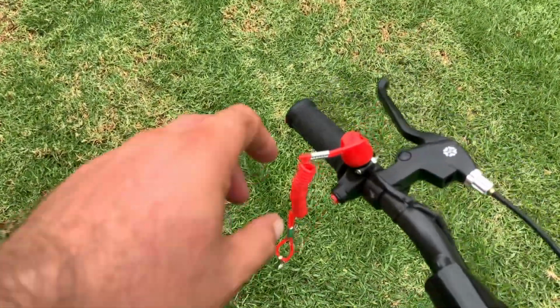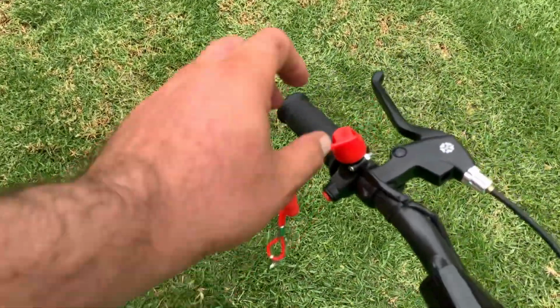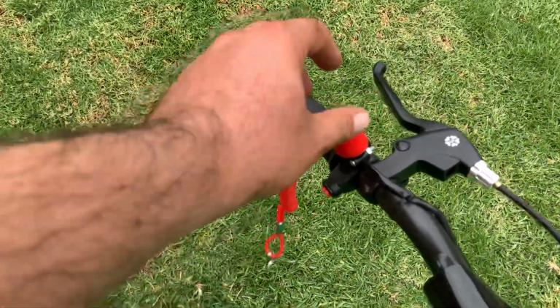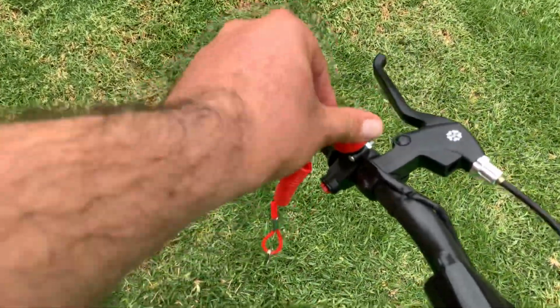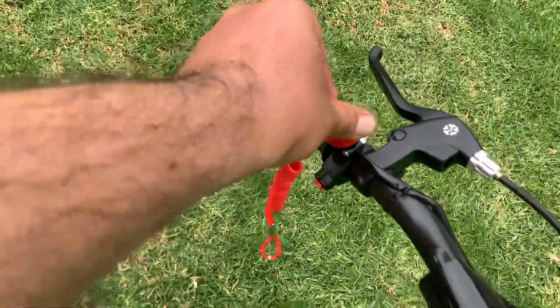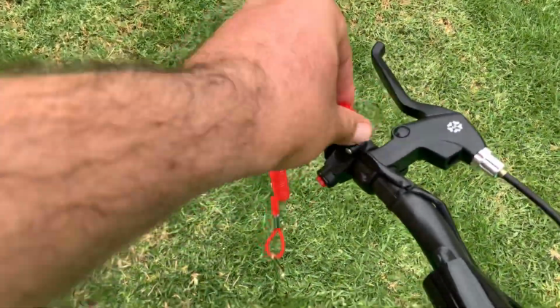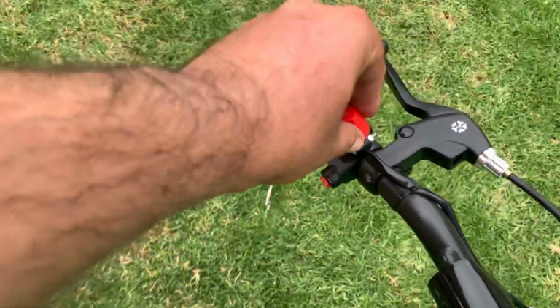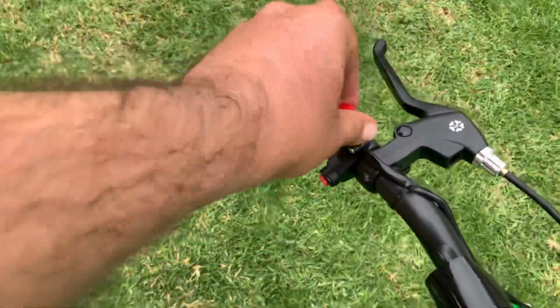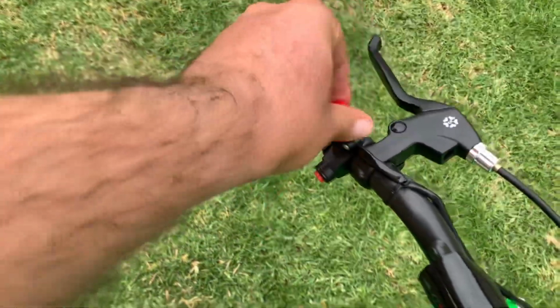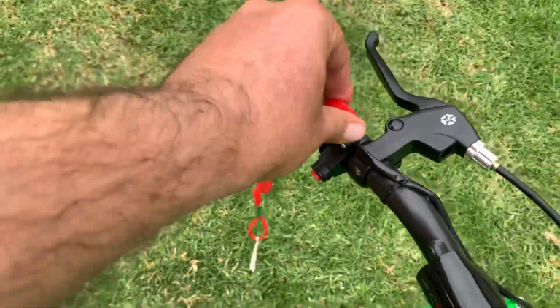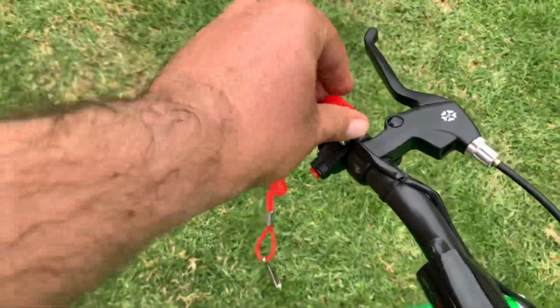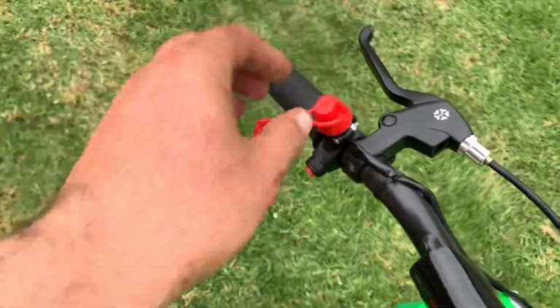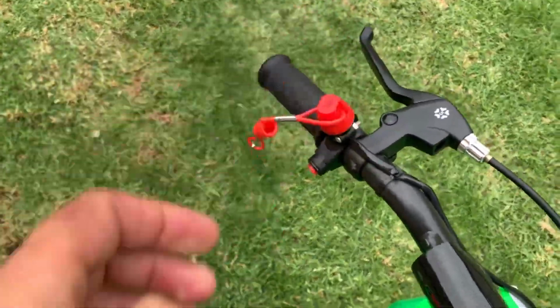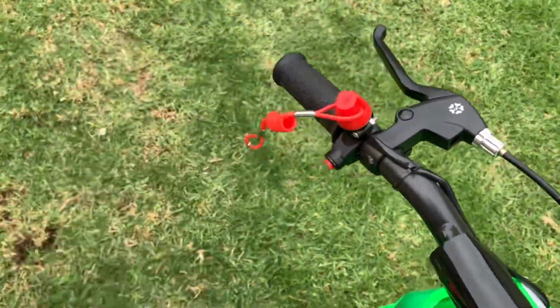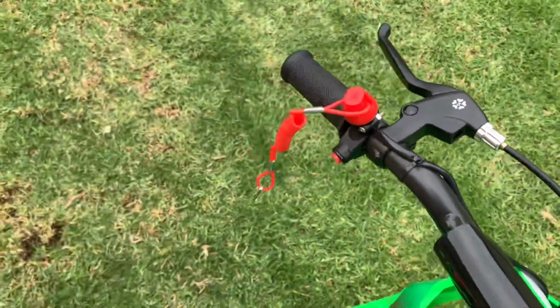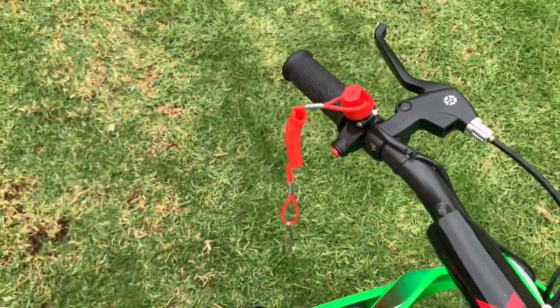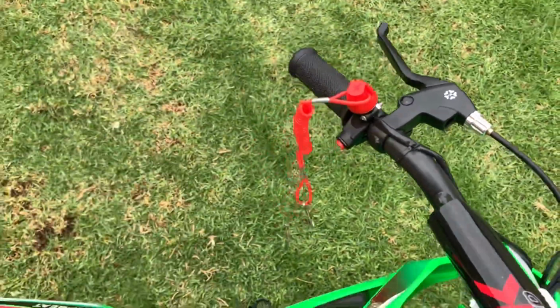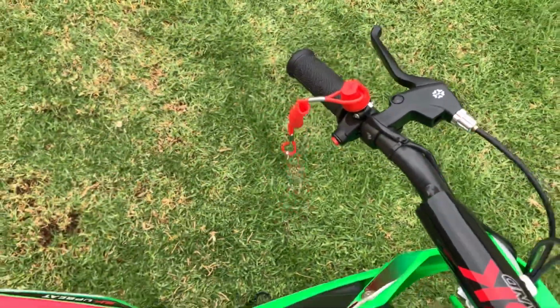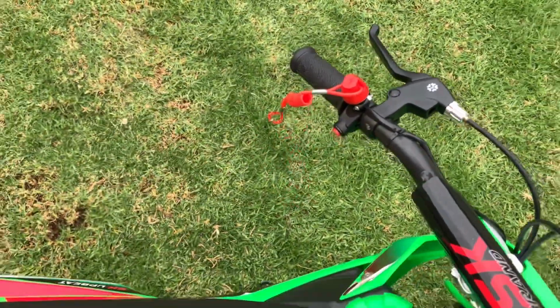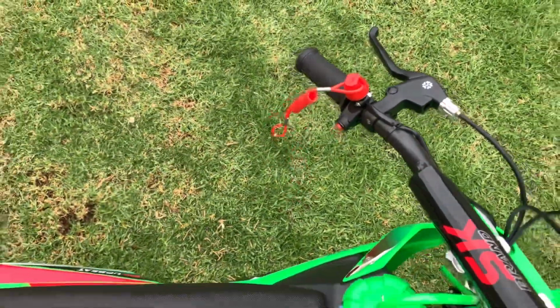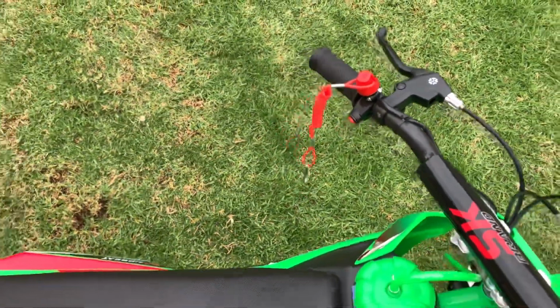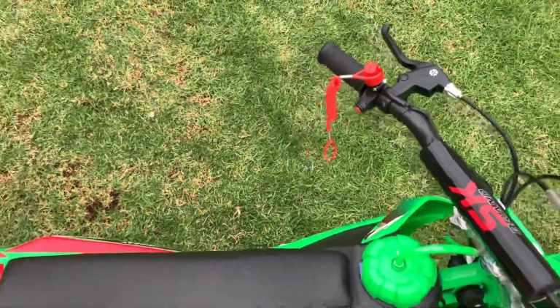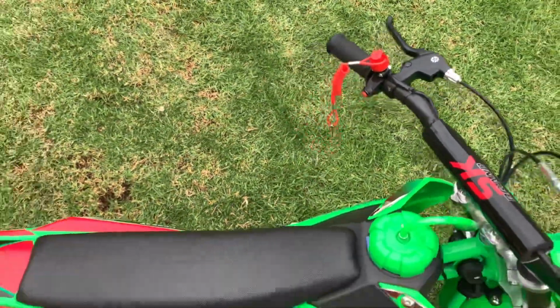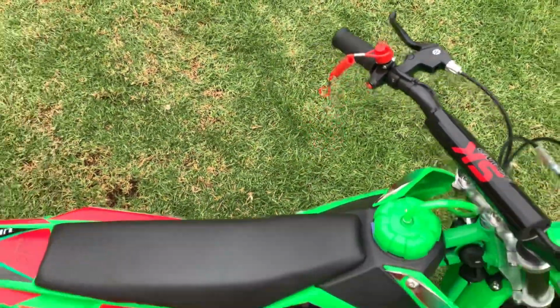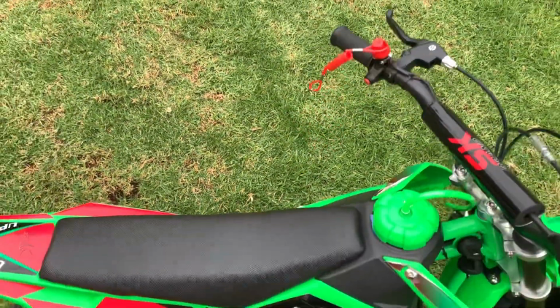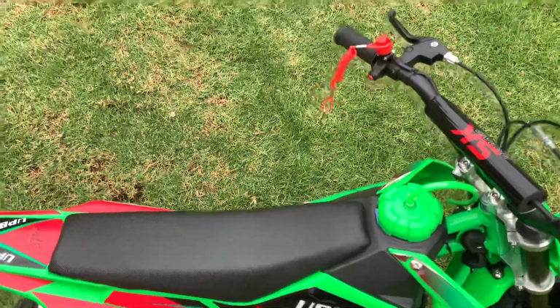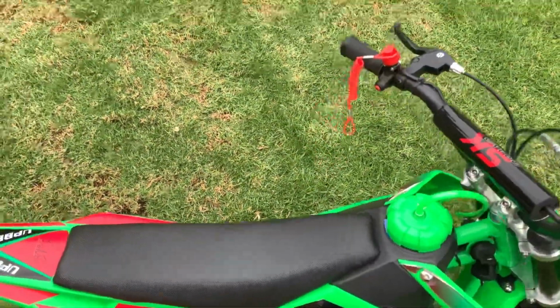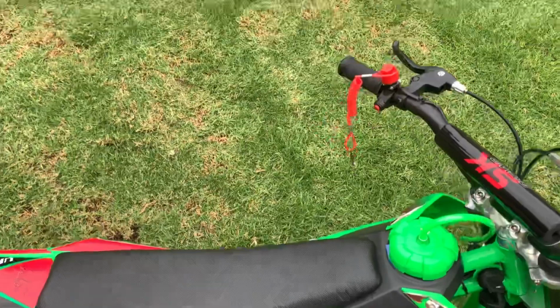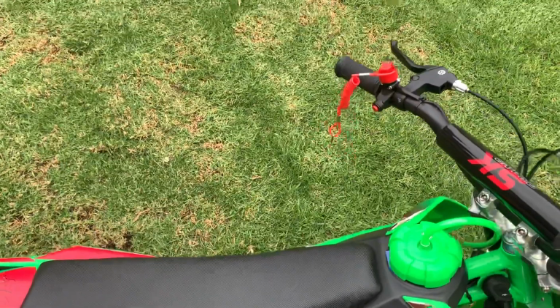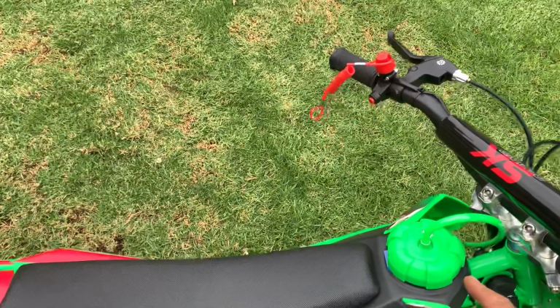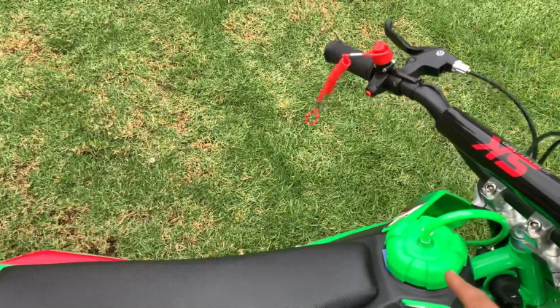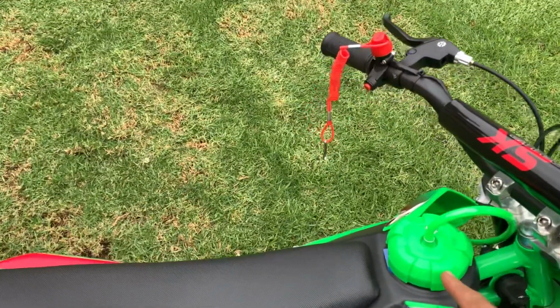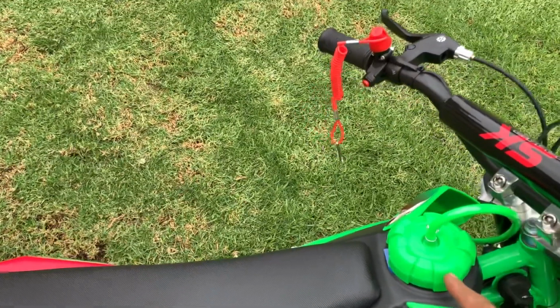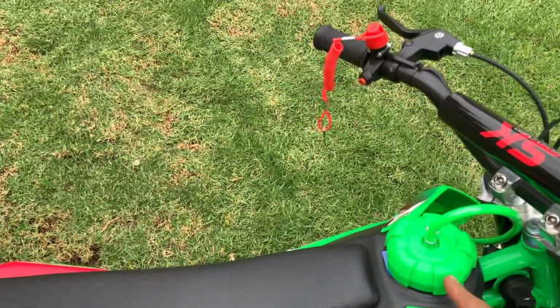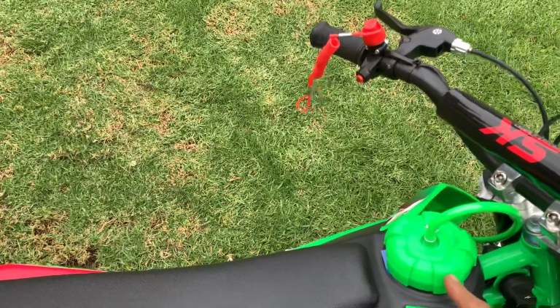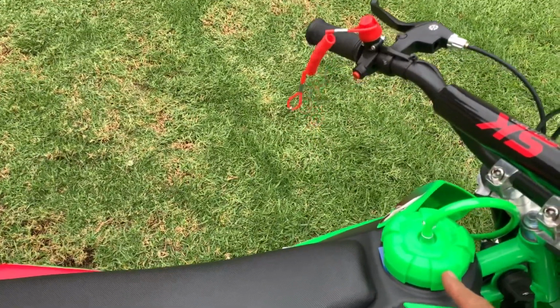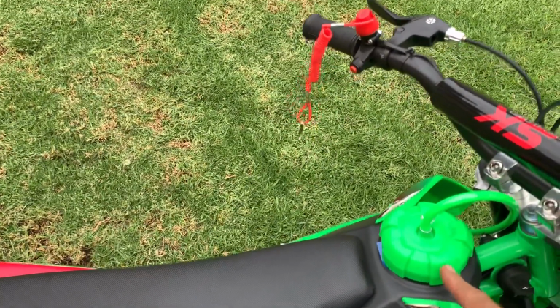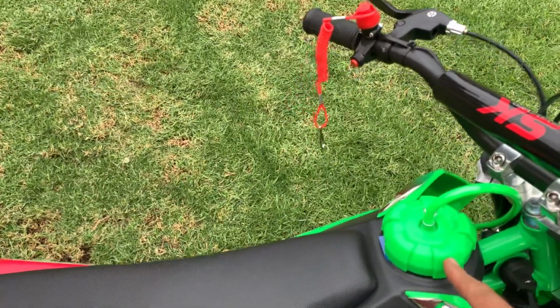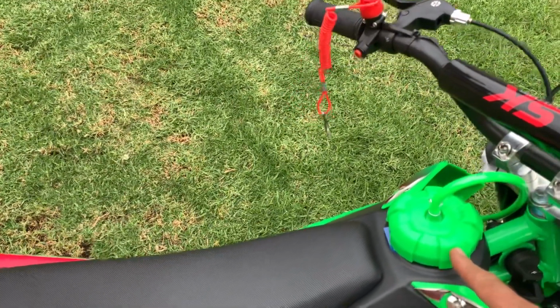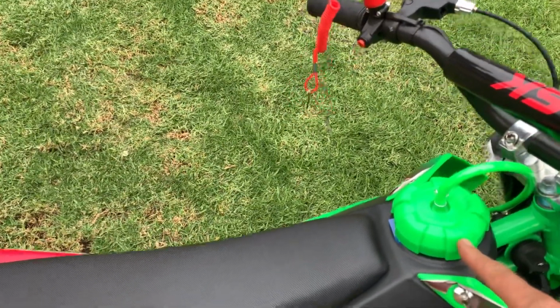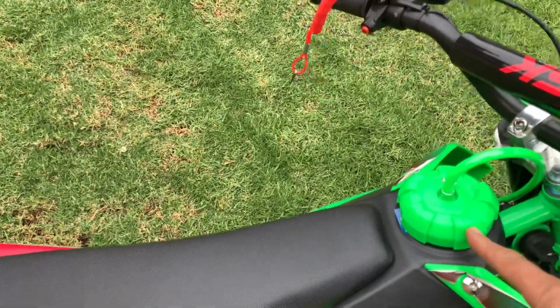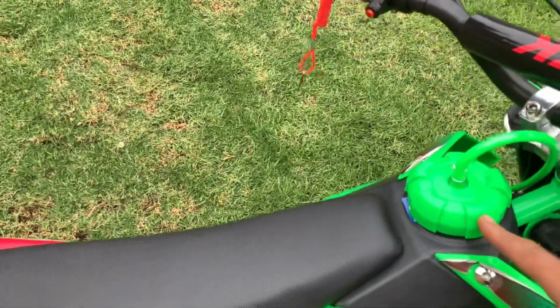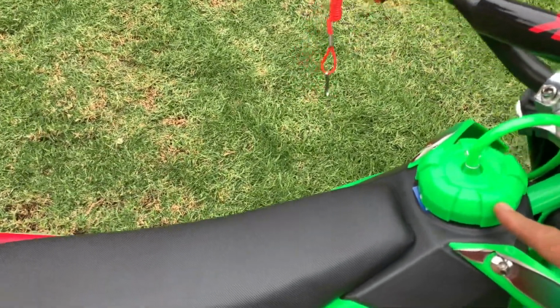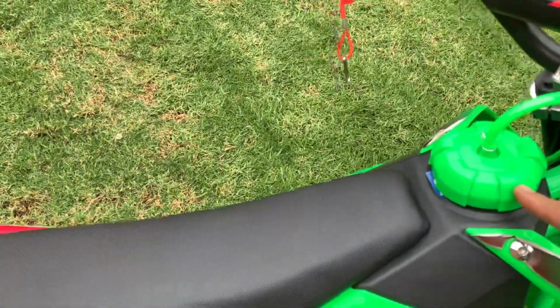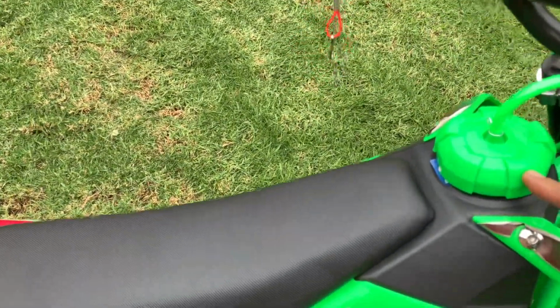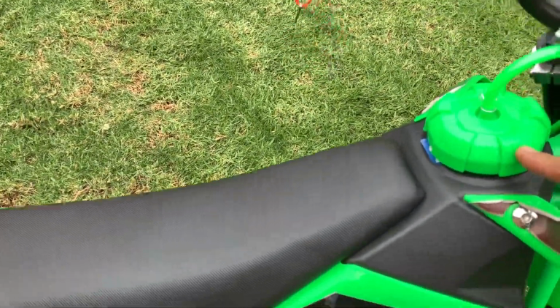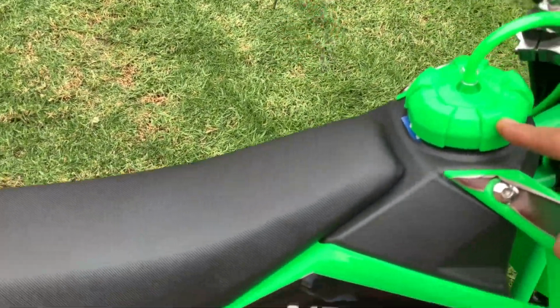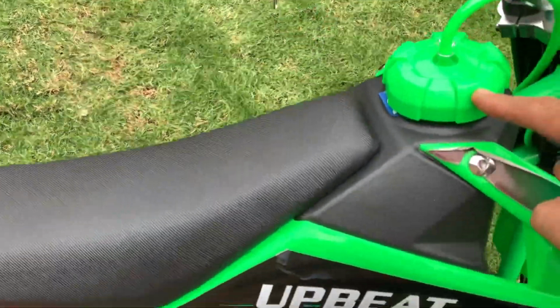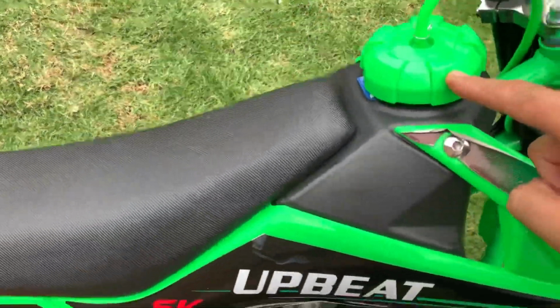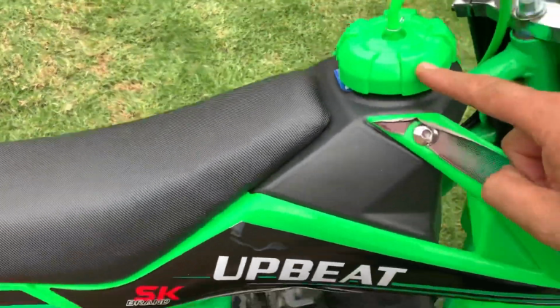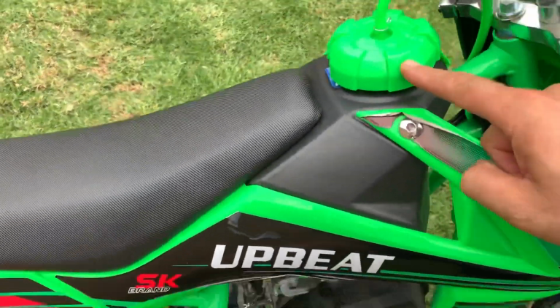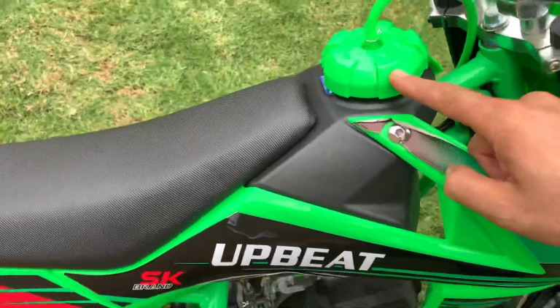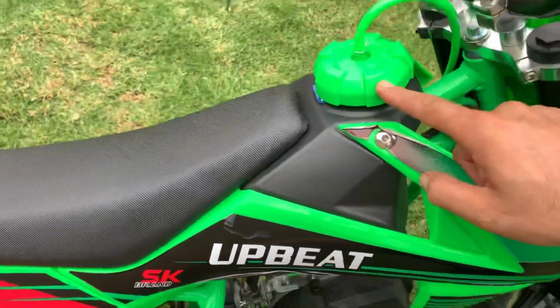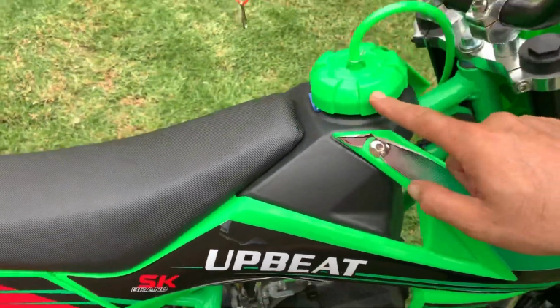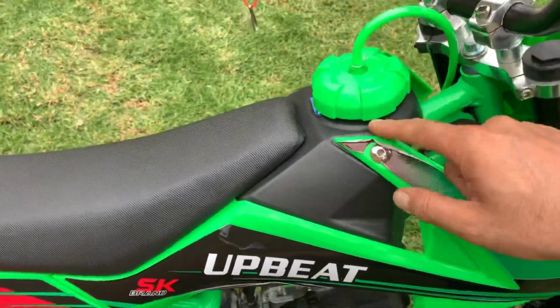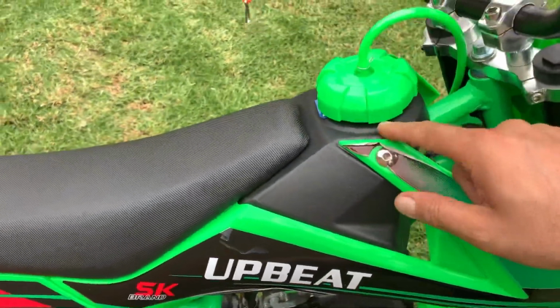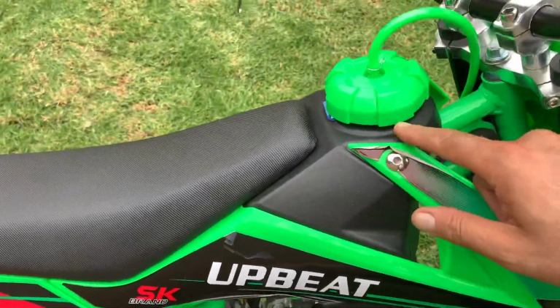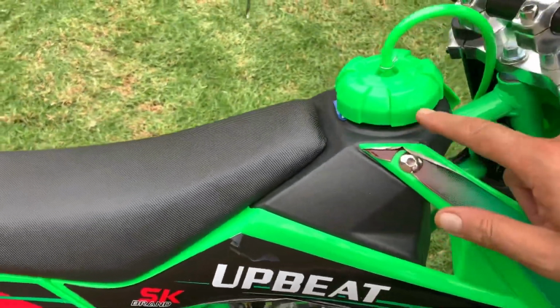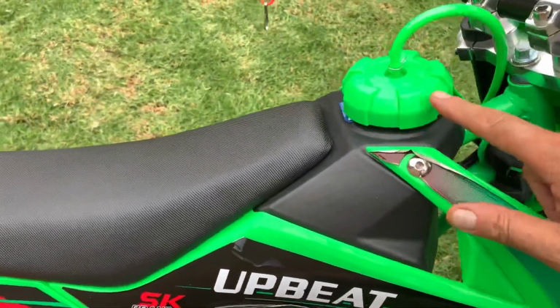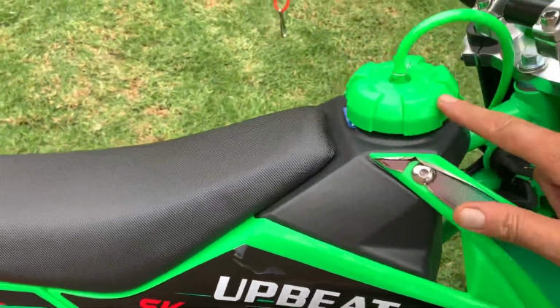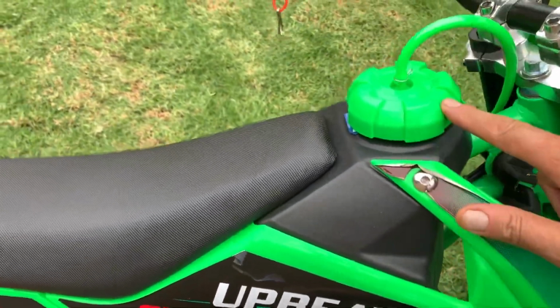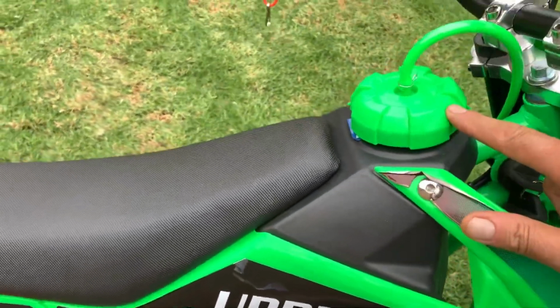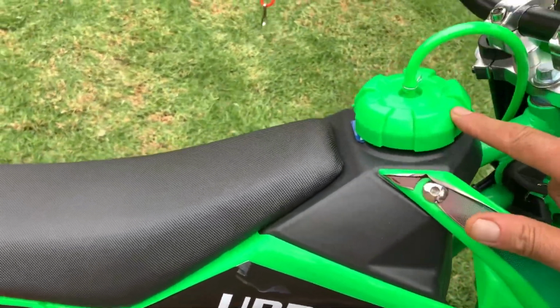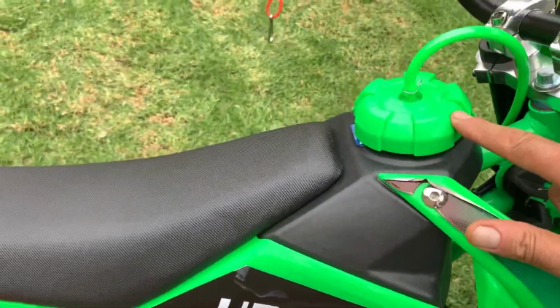Firstly, you're going to make sure that your safety cut-off cord is on. You're then going to put your fuel in — normally around one and a half to two liters.